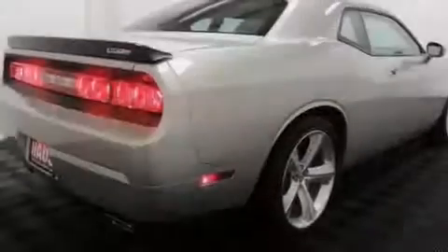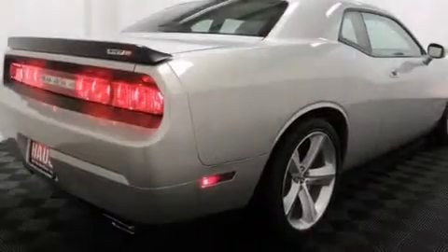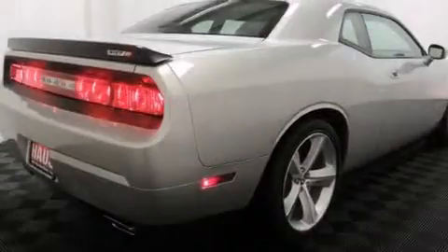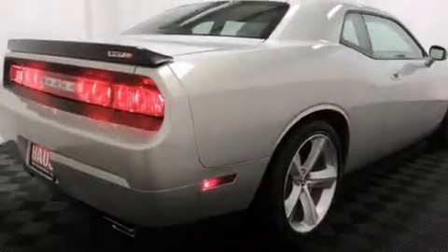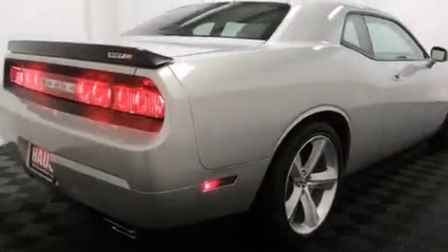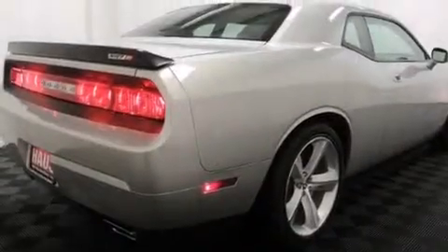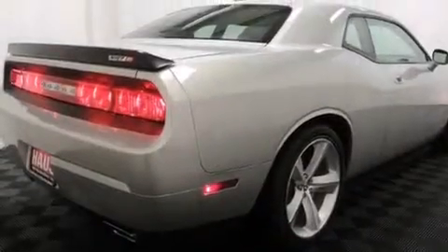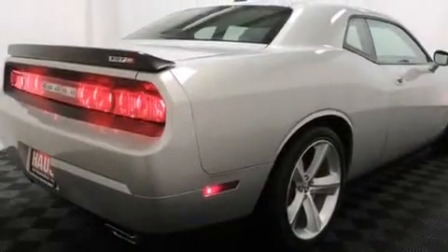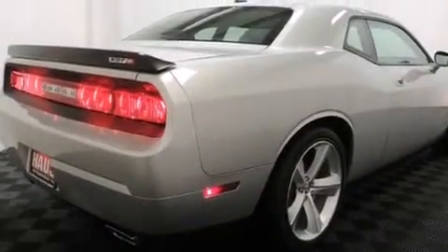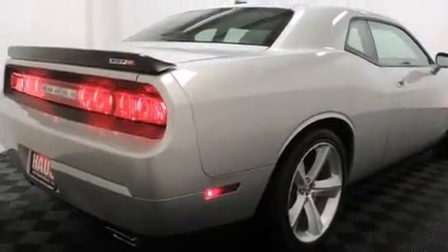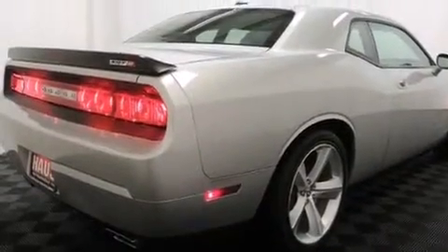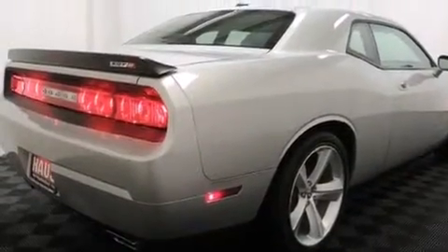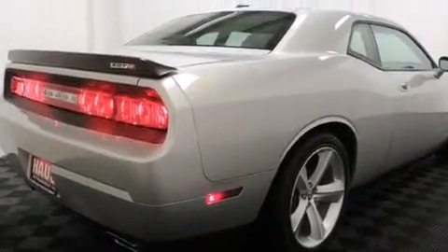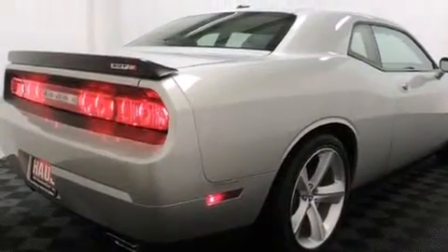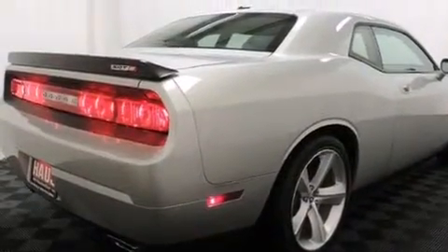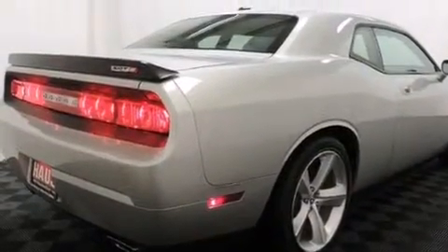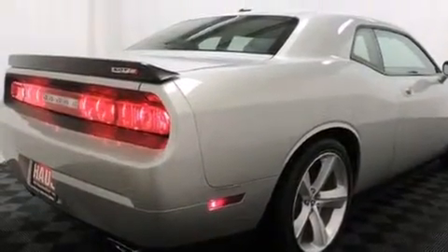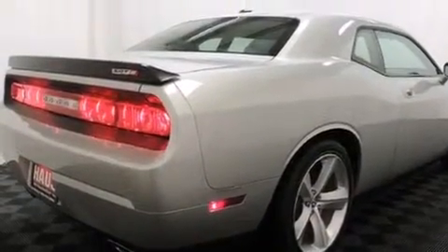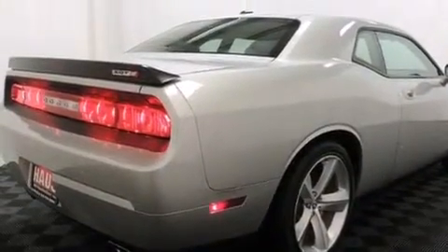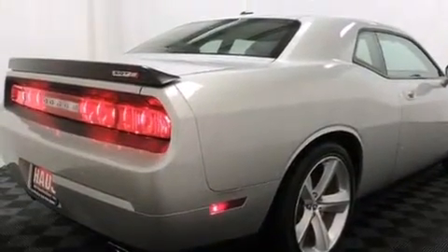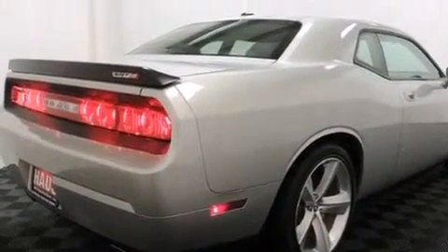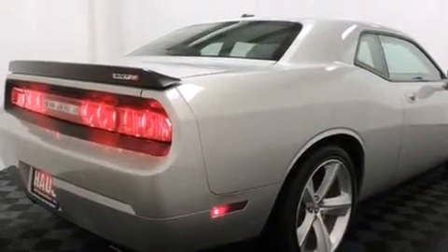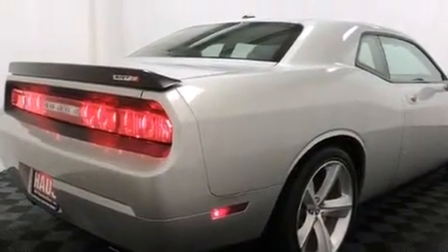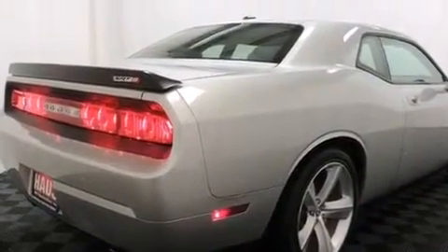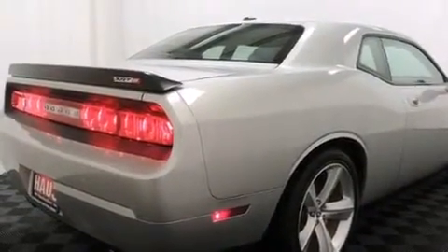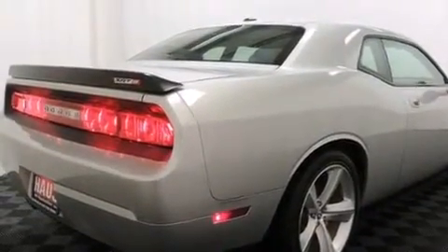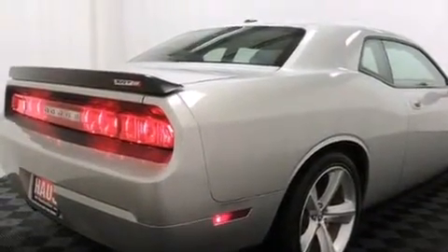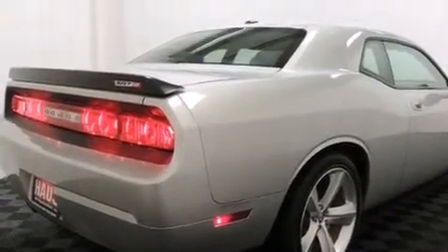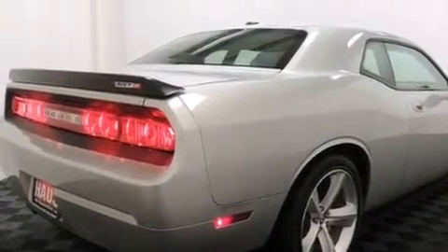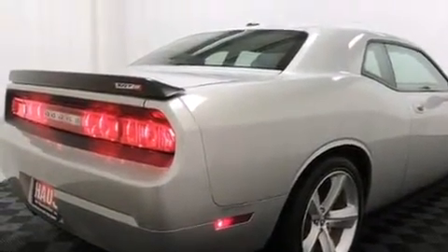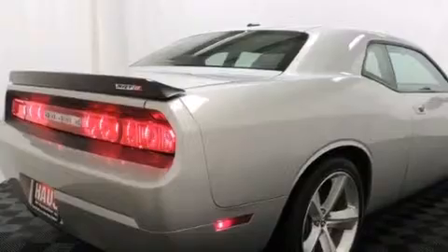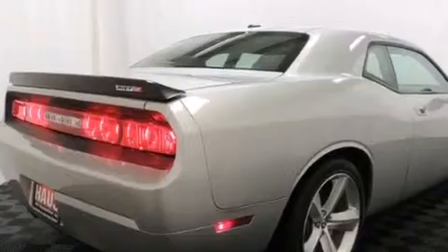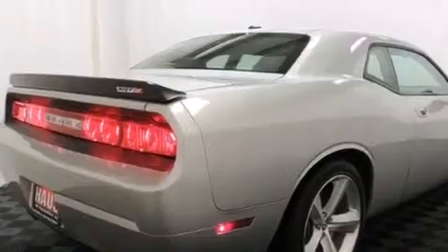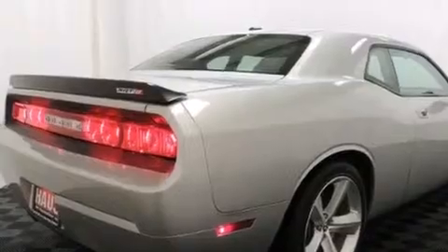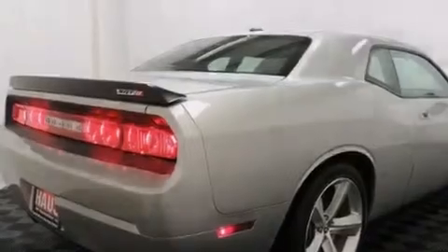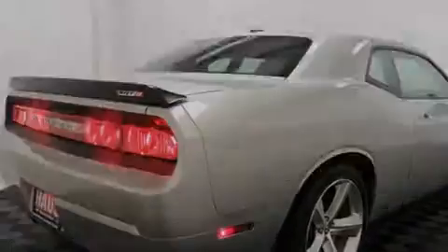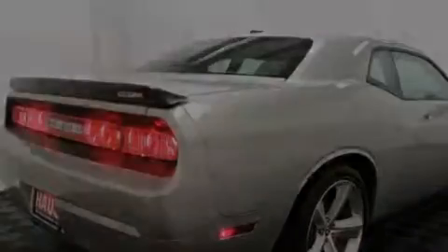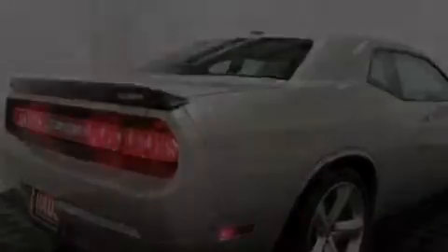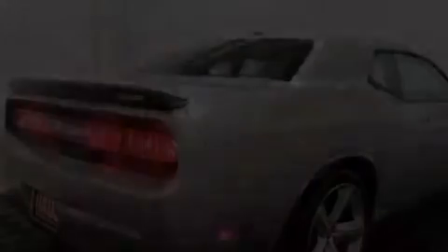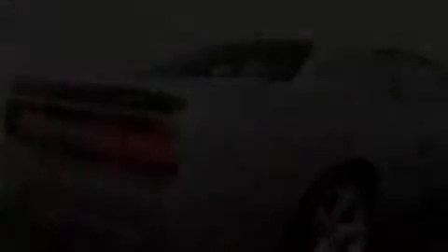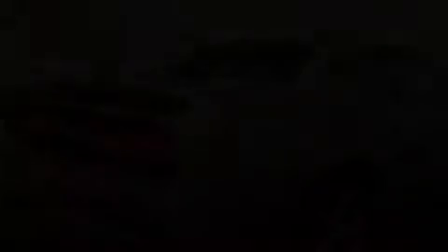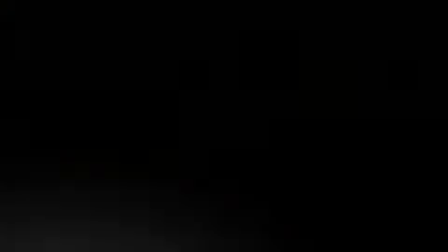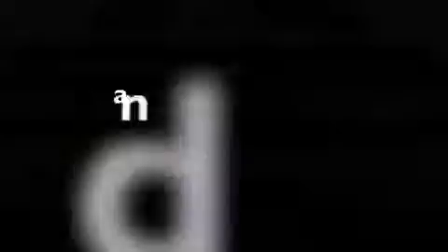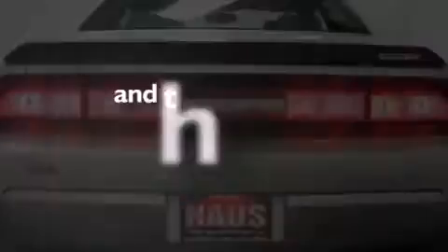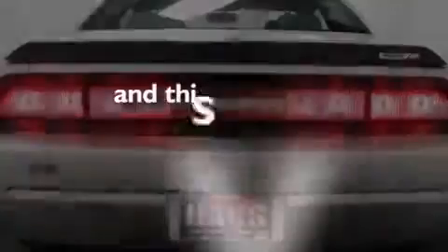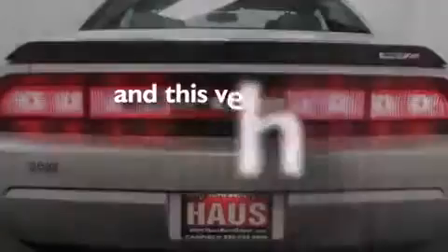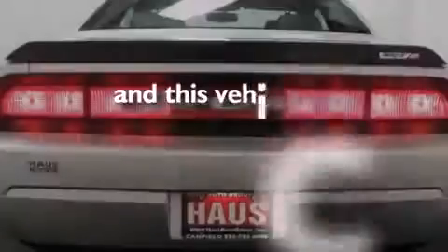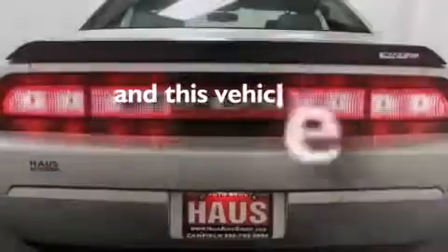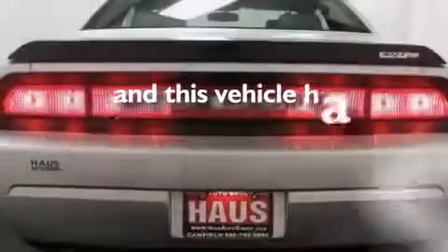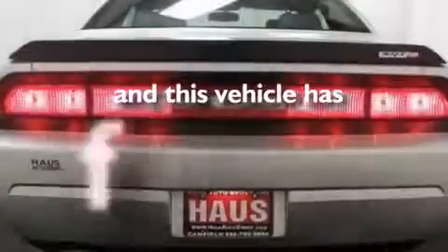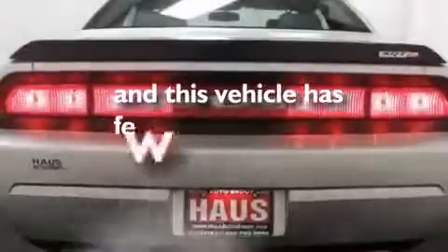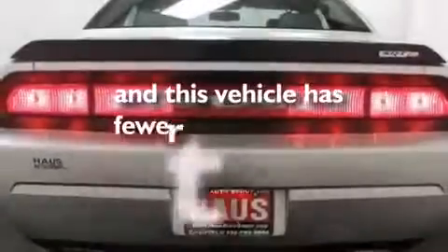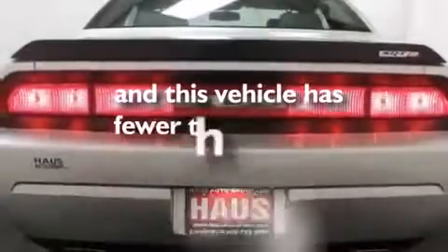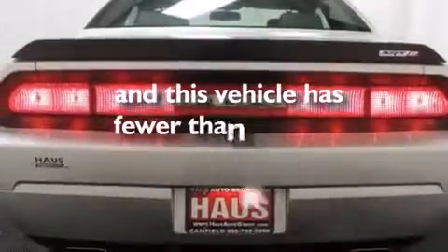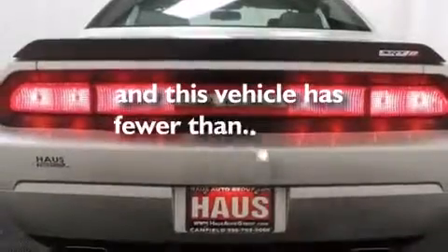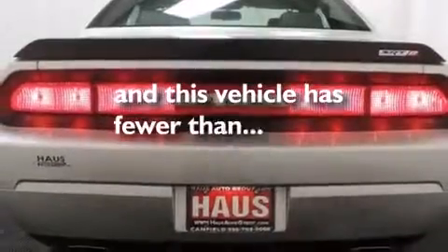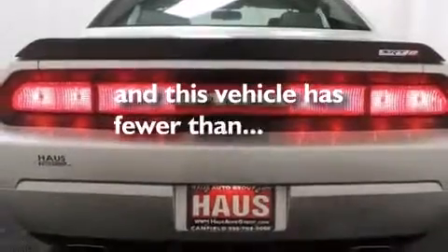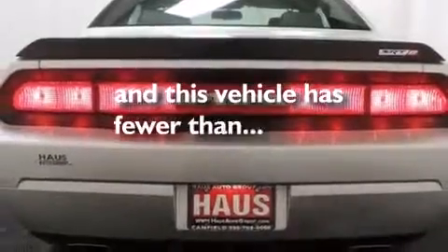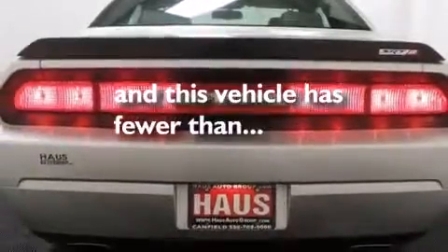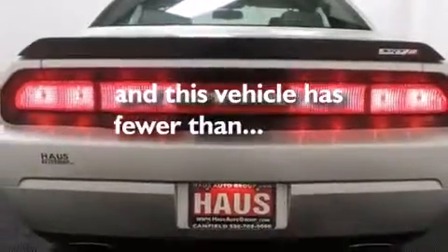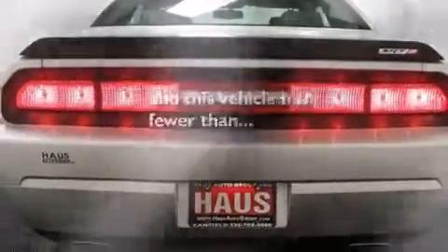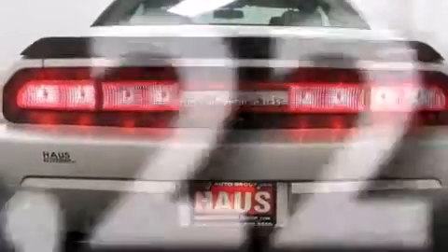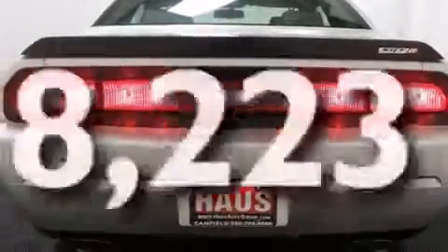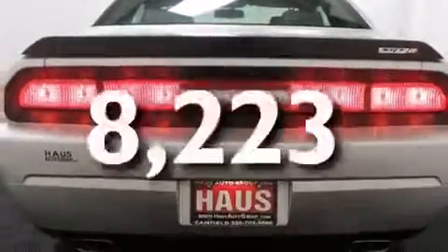A power driver's seat, cruise control, and an auto-dimming rear-view mirror. This vehicle has fewer than 9,000 miles on the odometer.